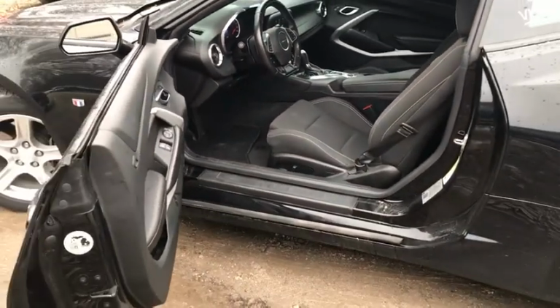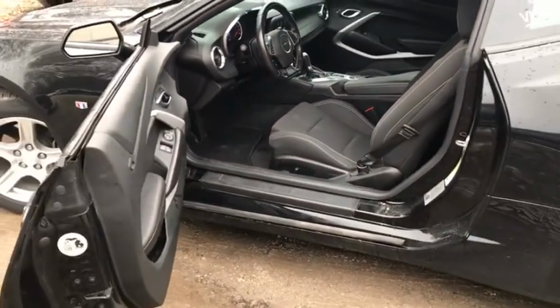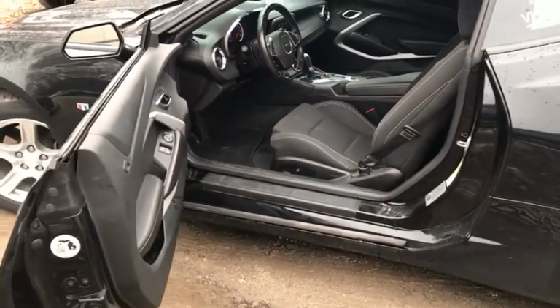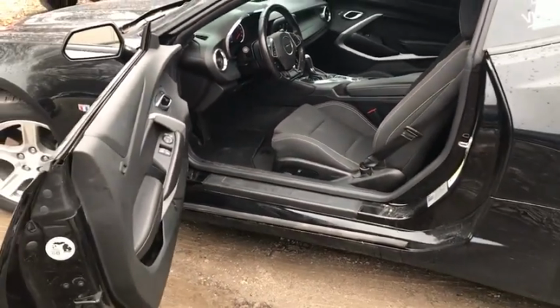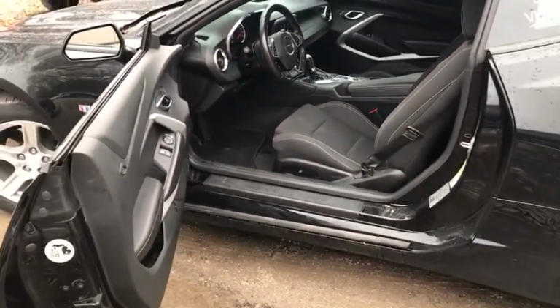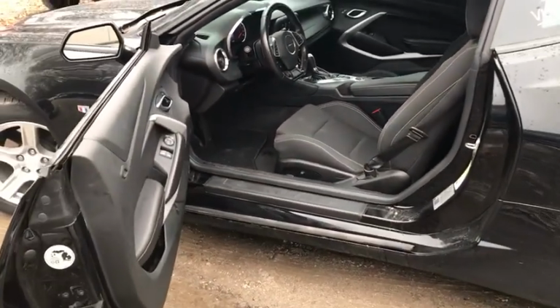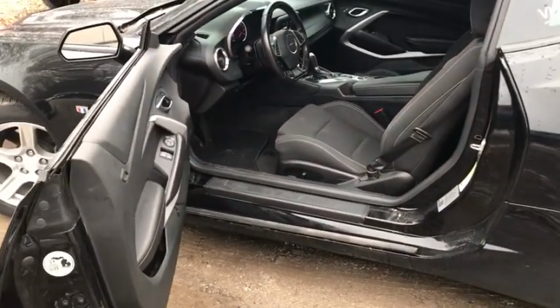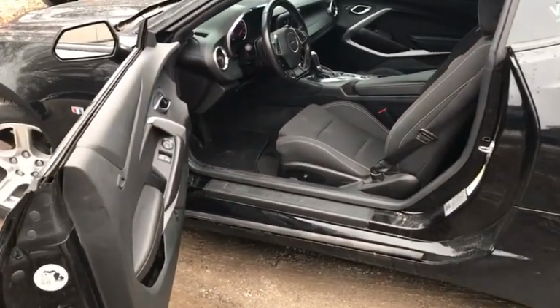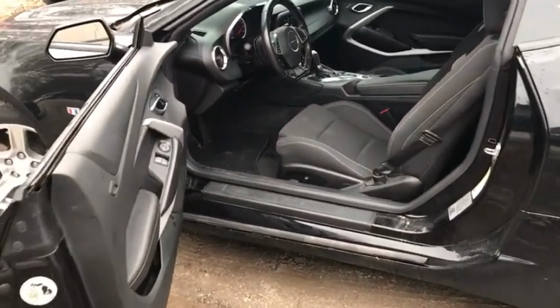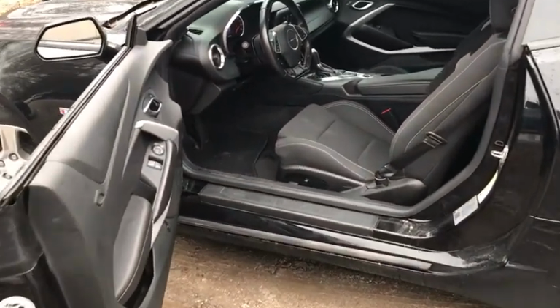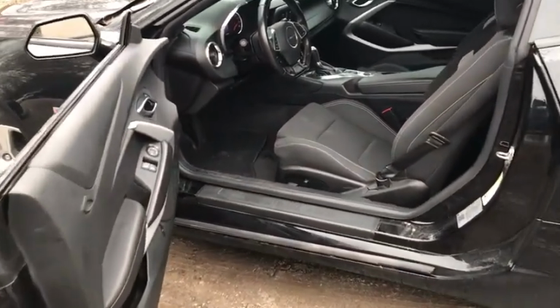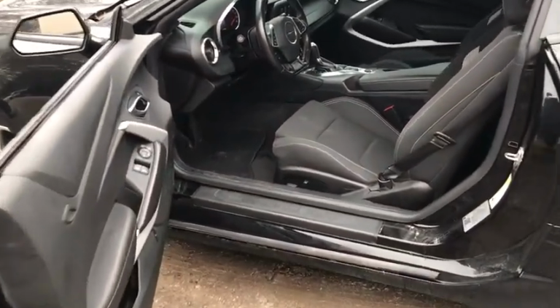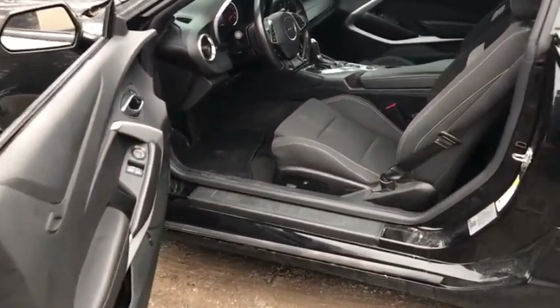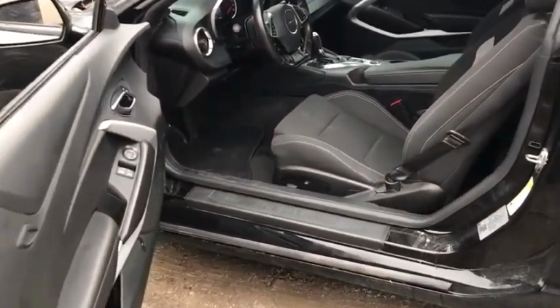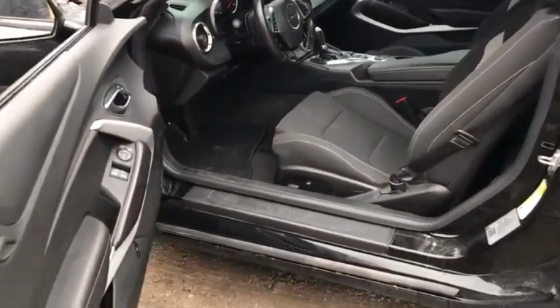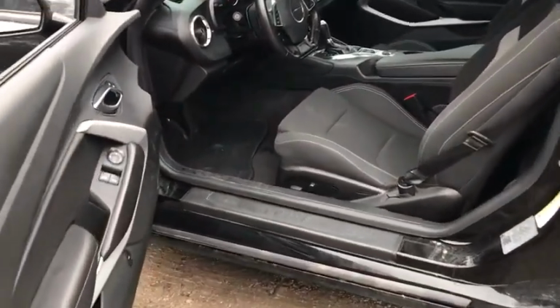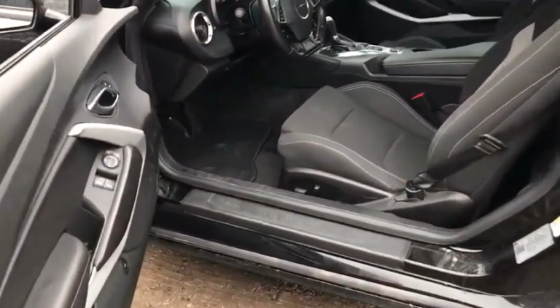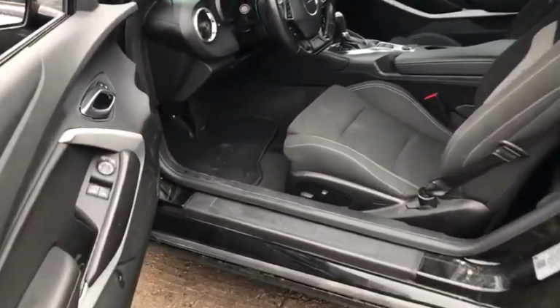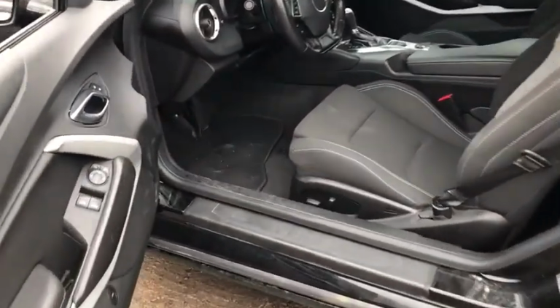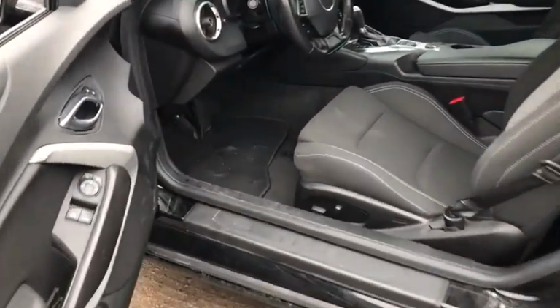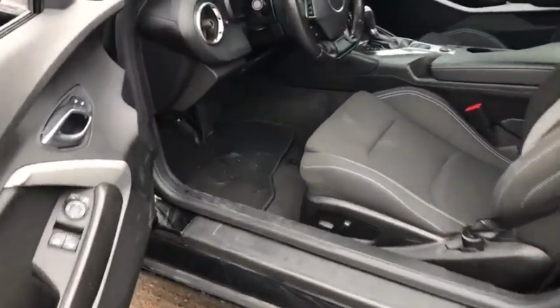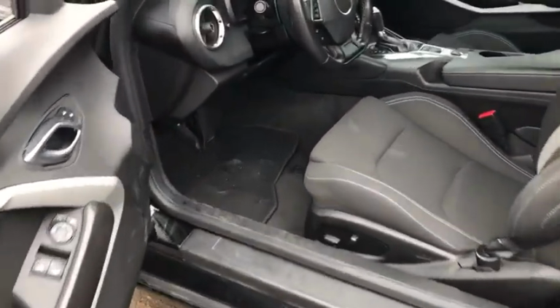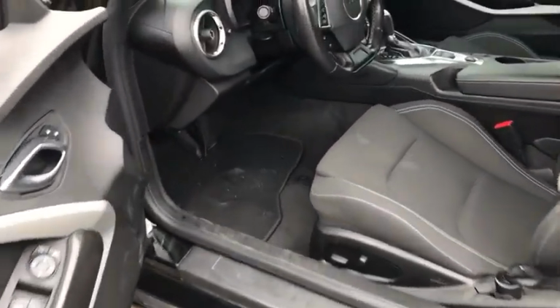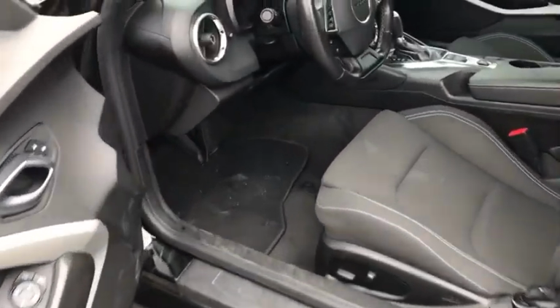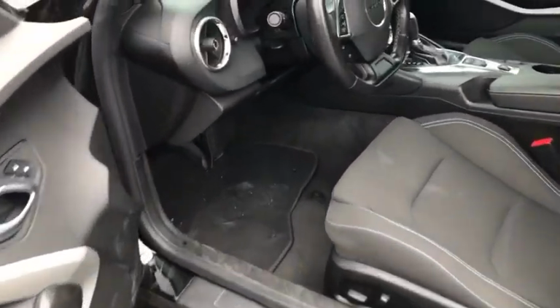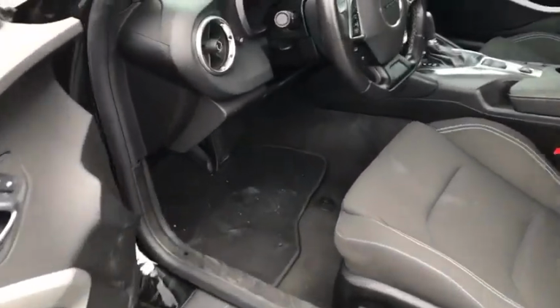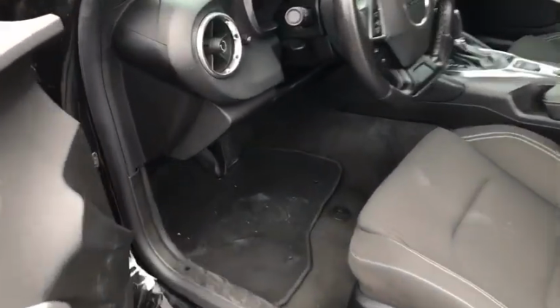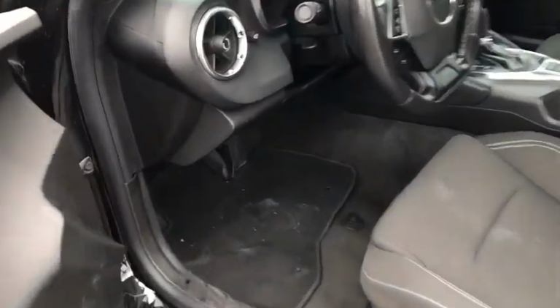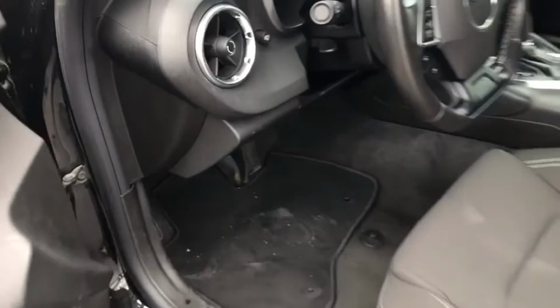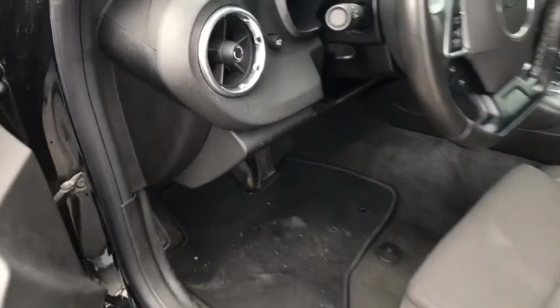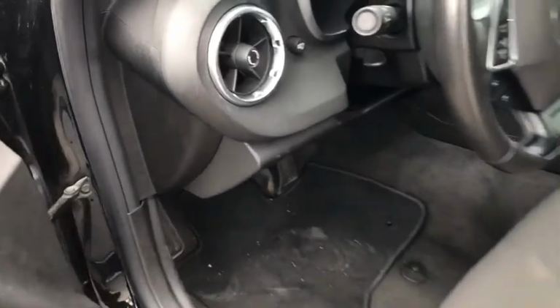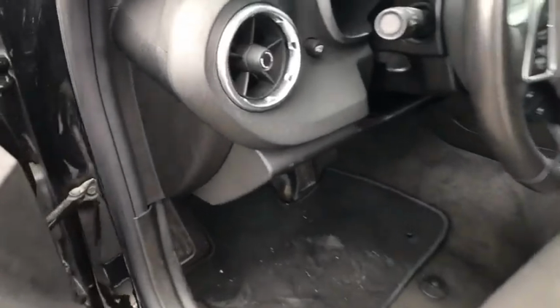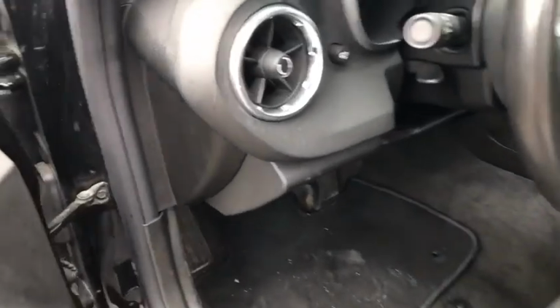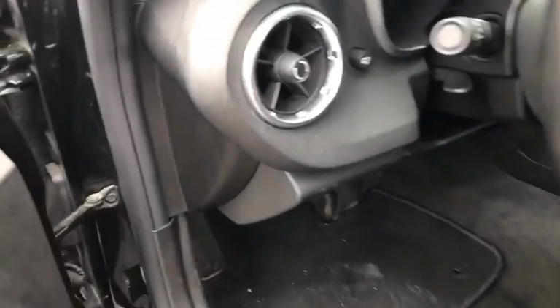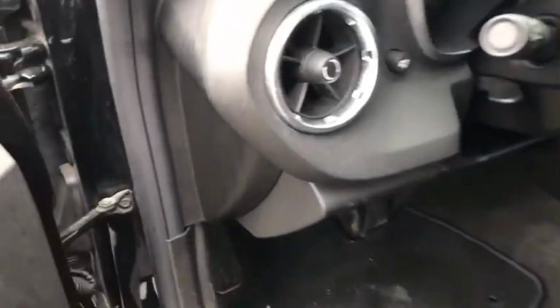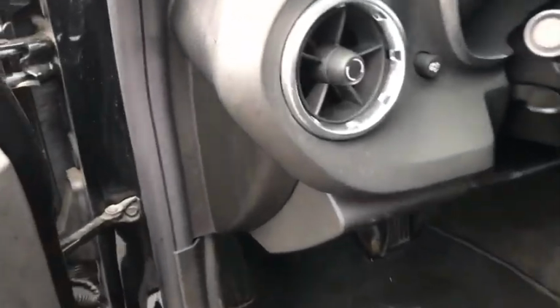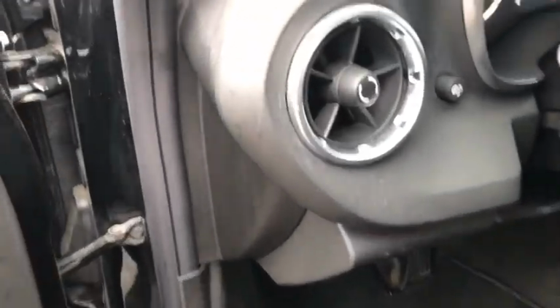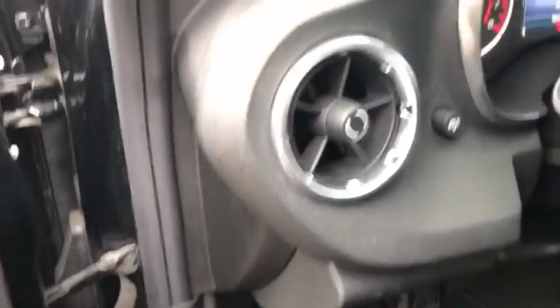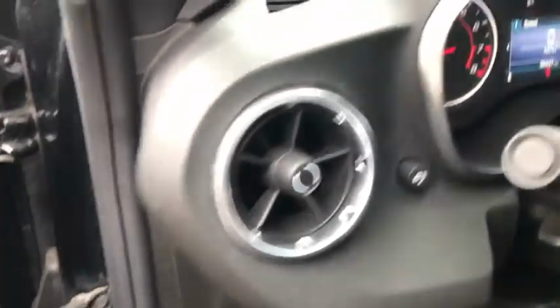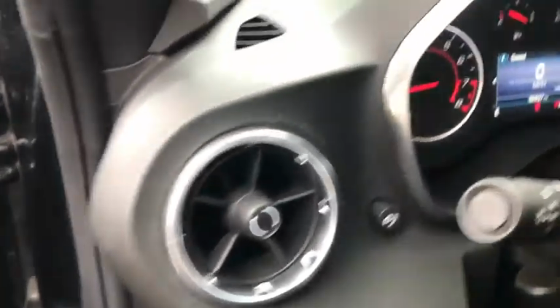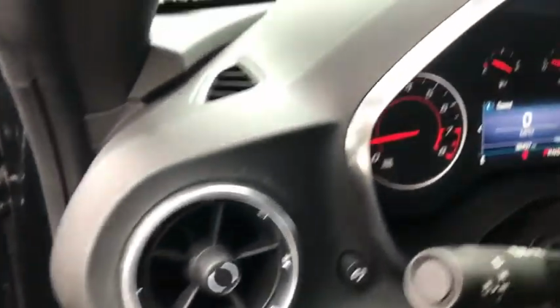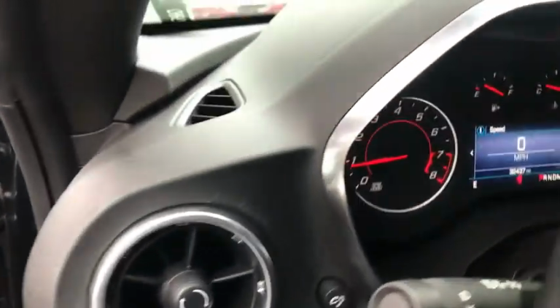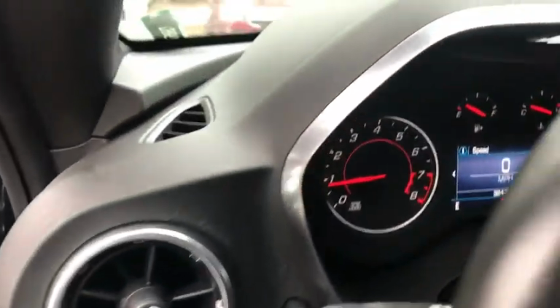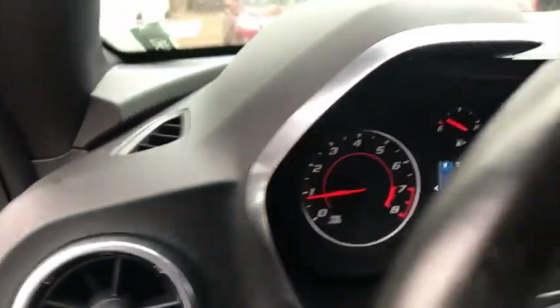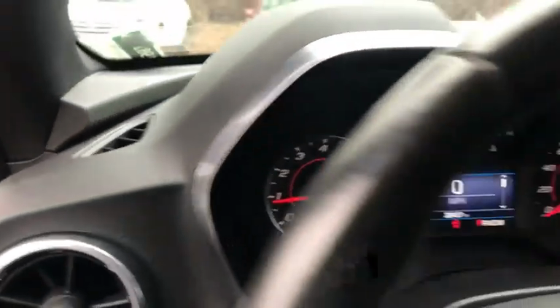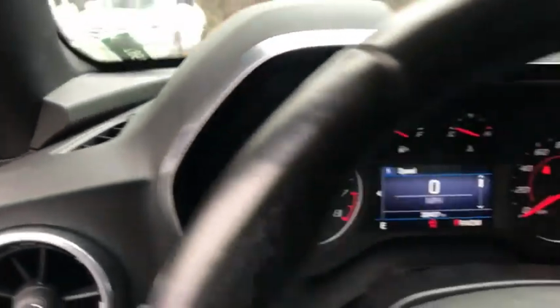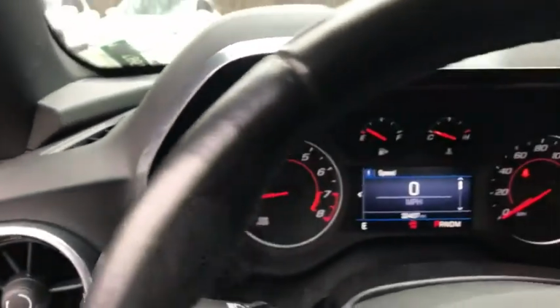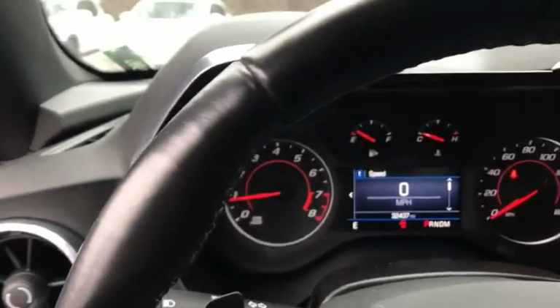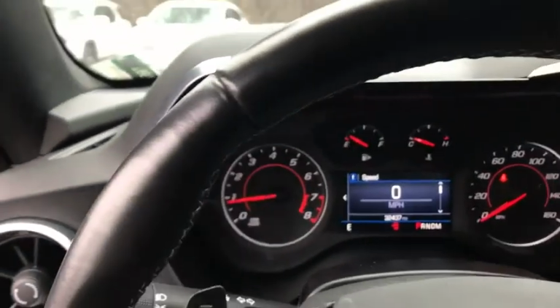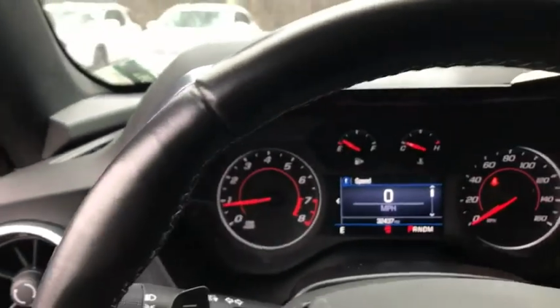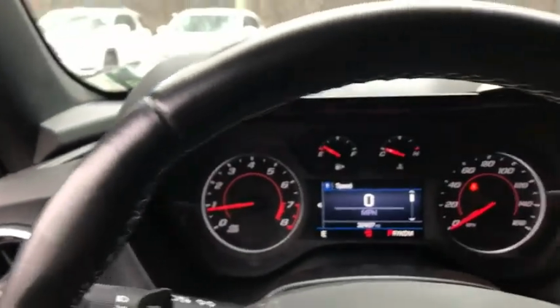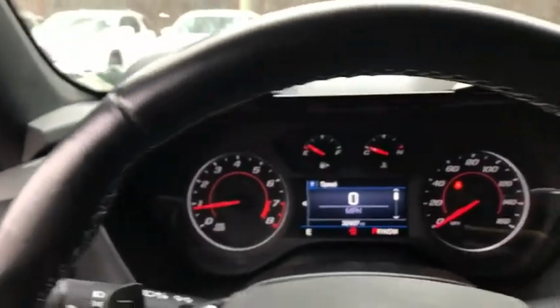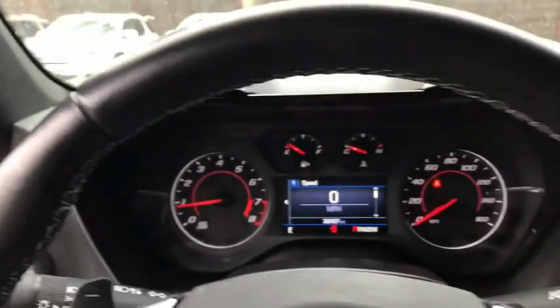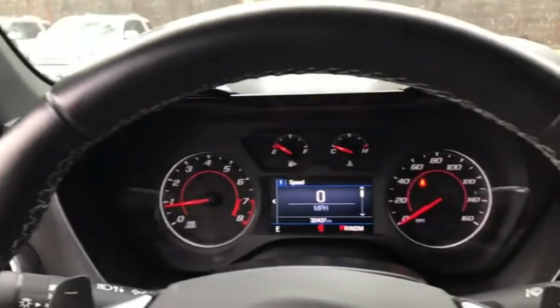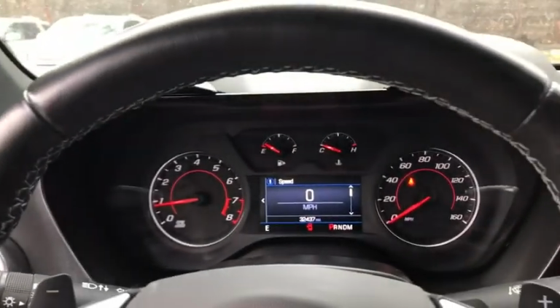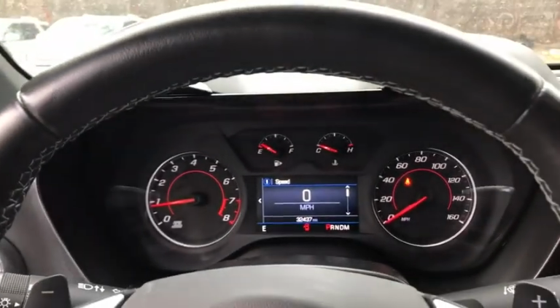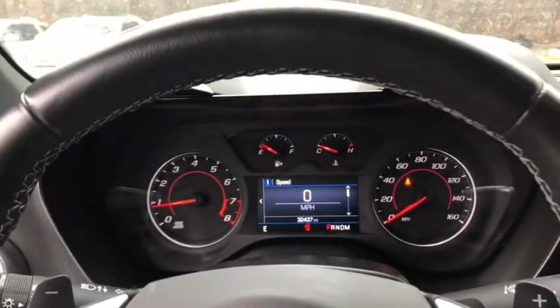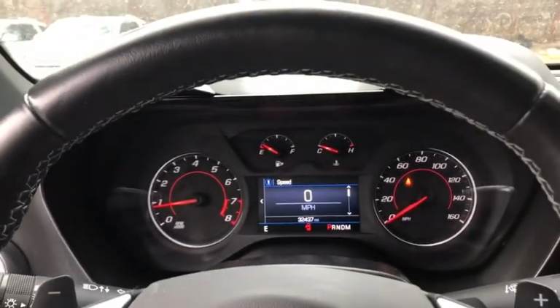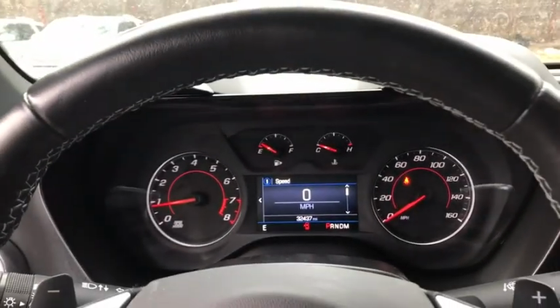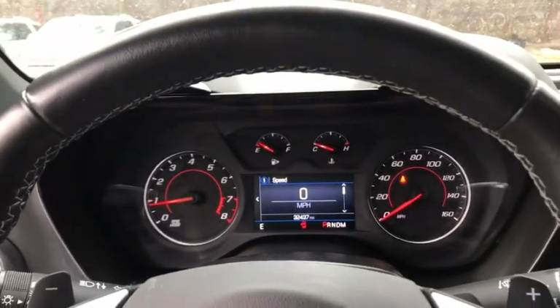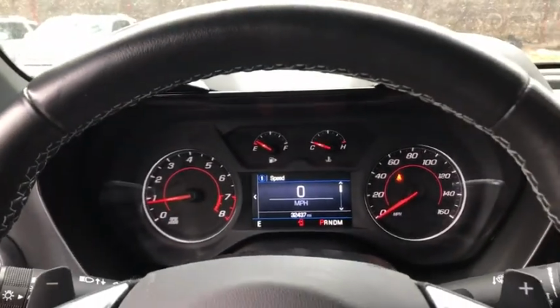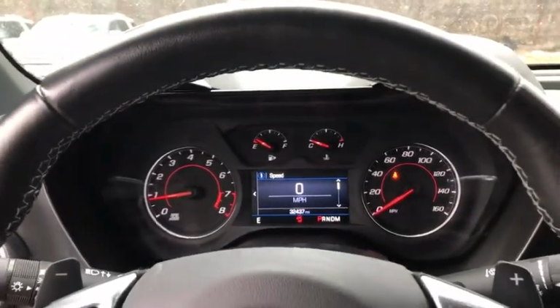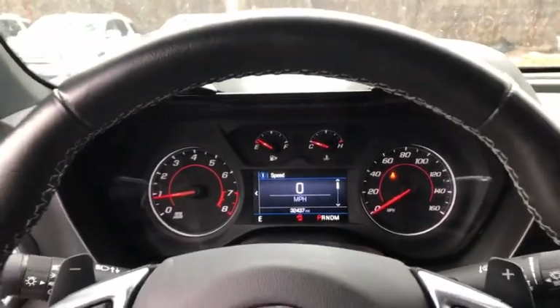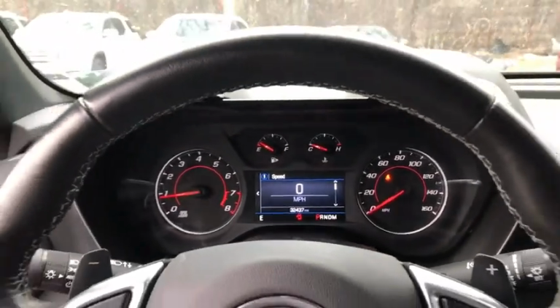Power windows, security system, trip computer, rear window defroster, remote keyless entry, tachometer, panic alarm.